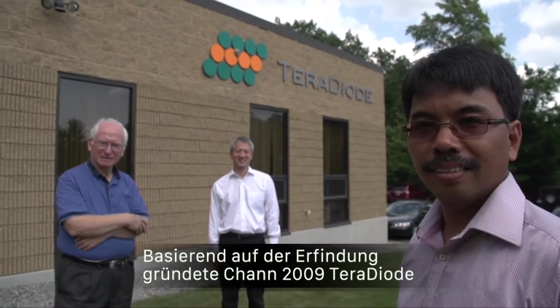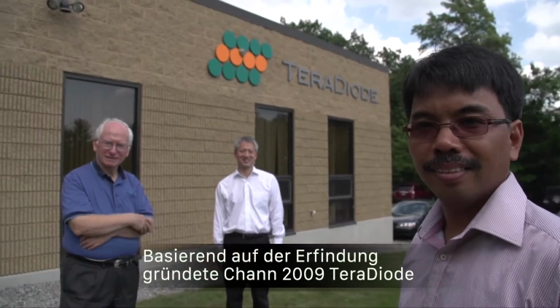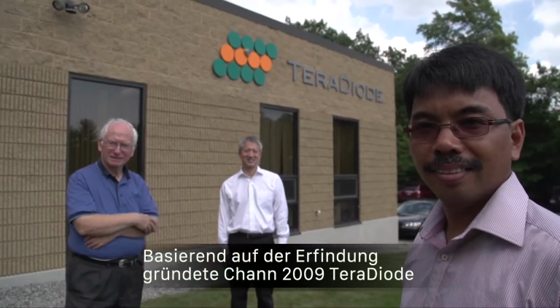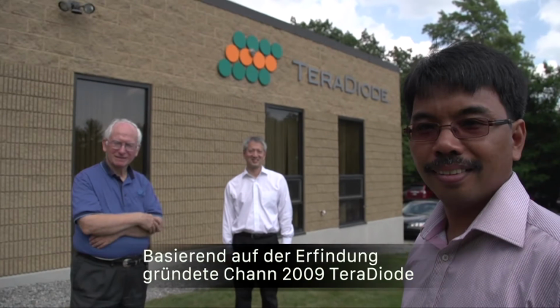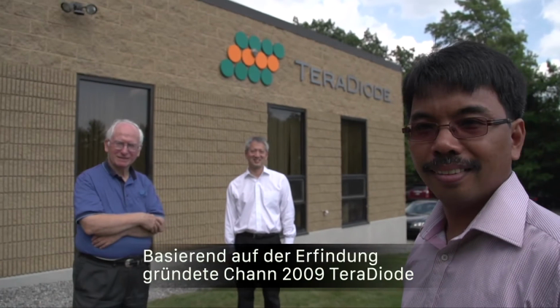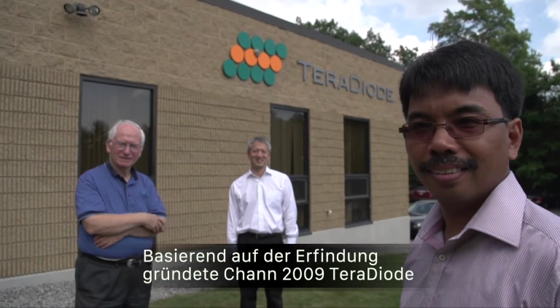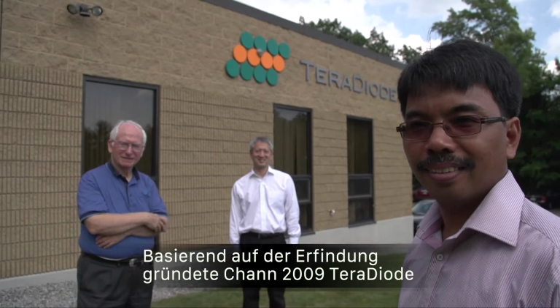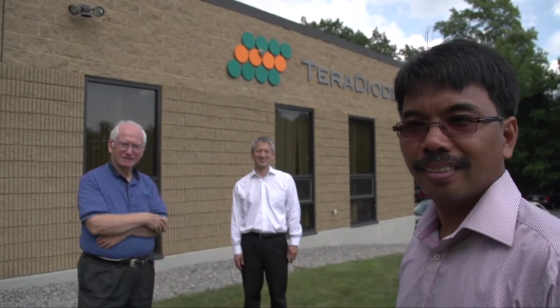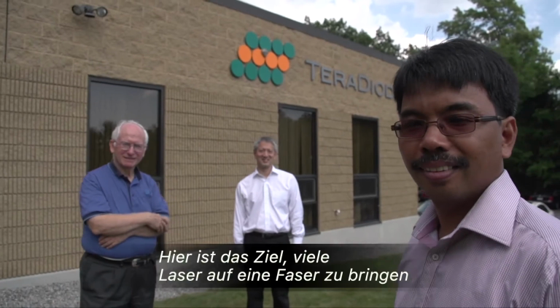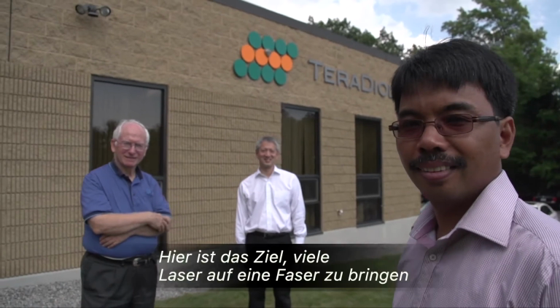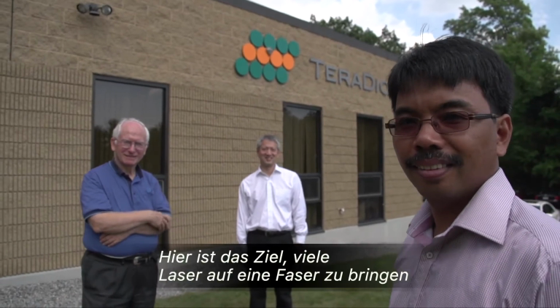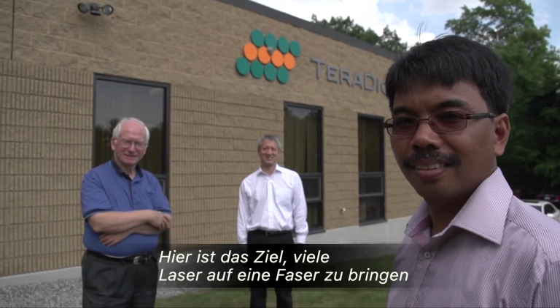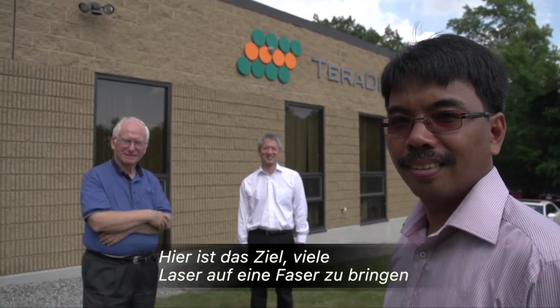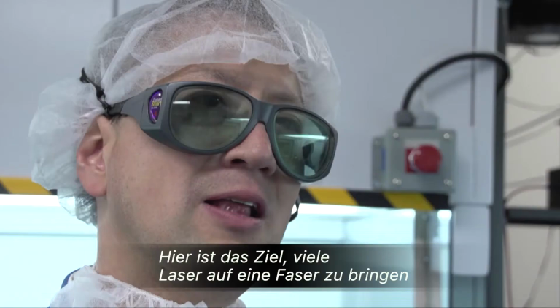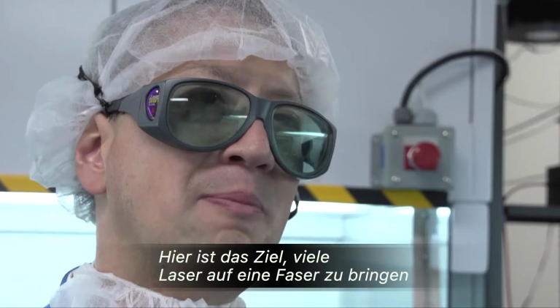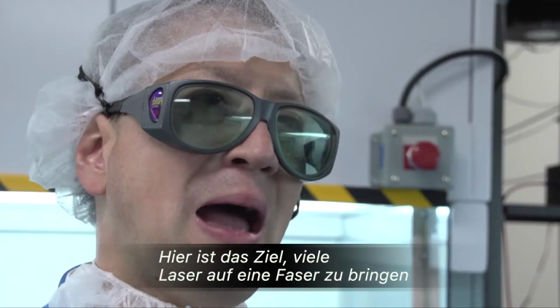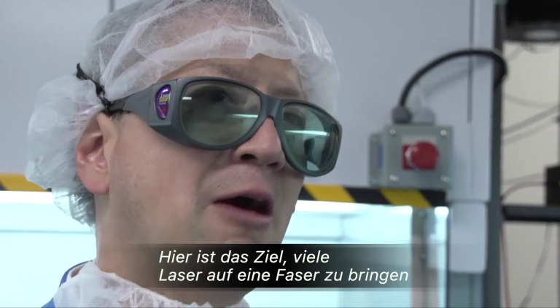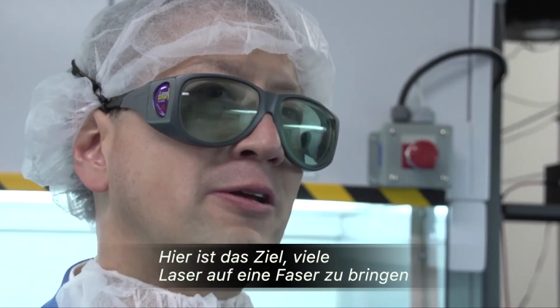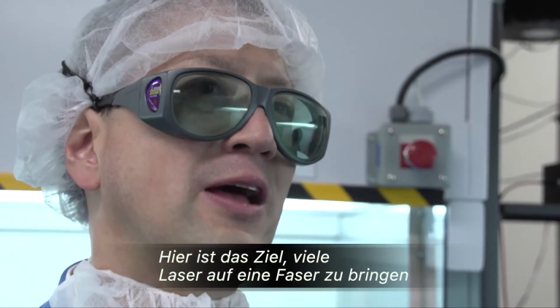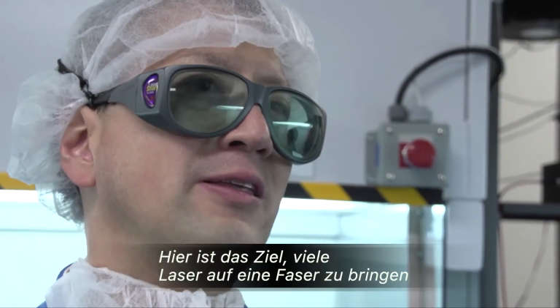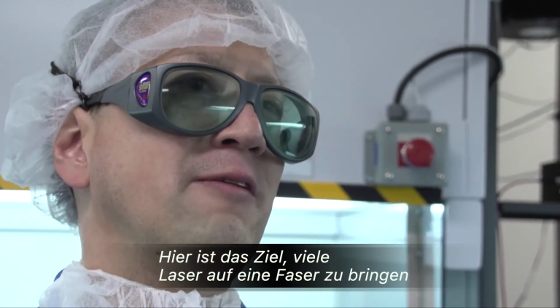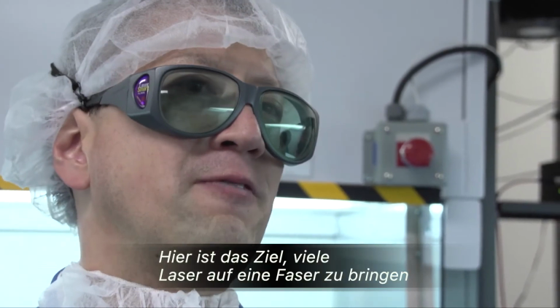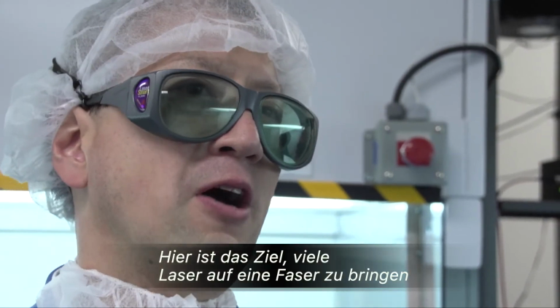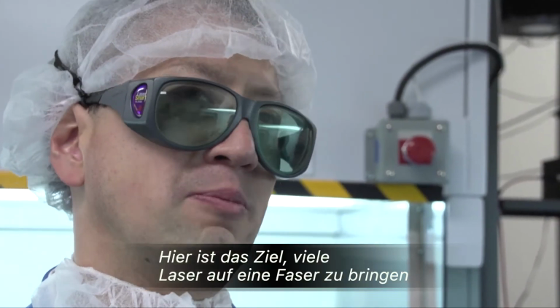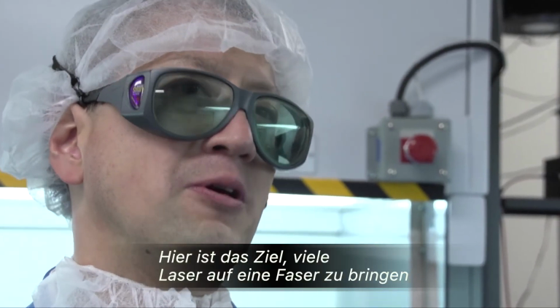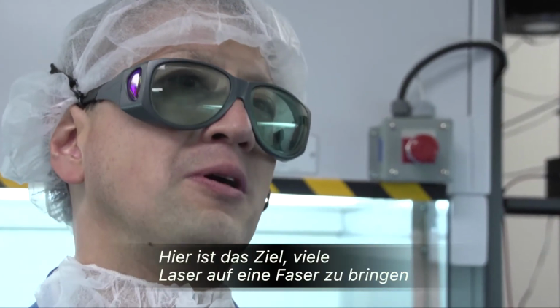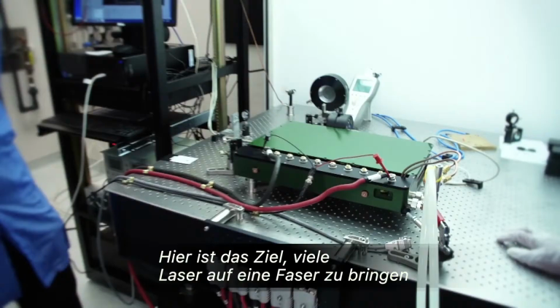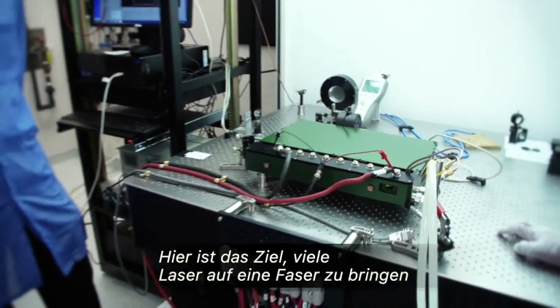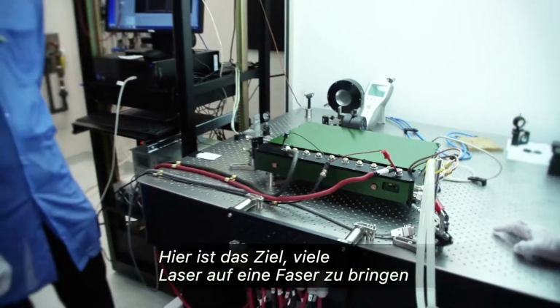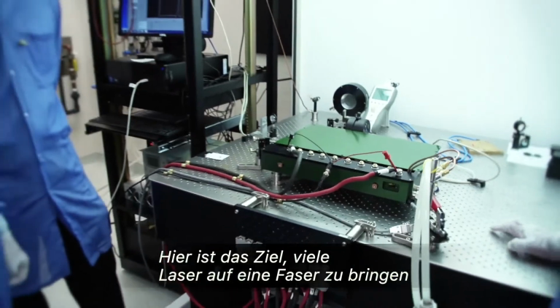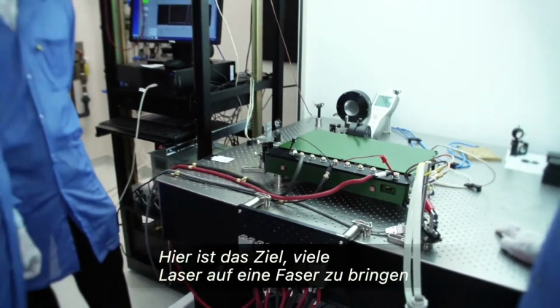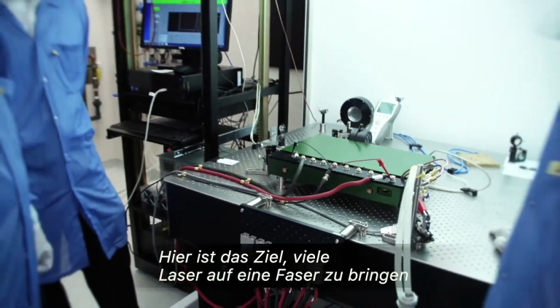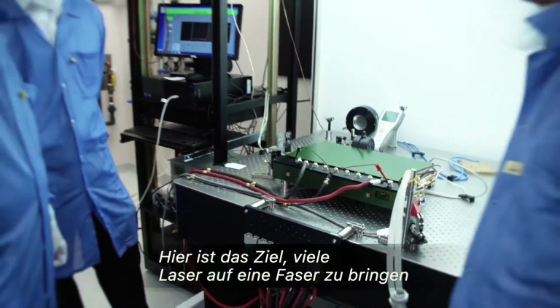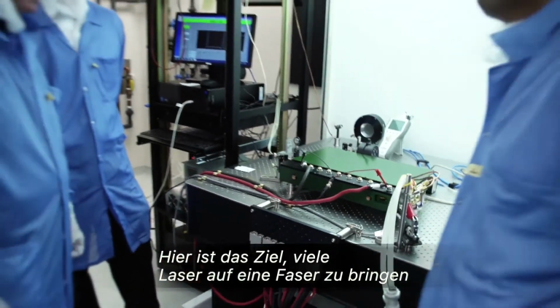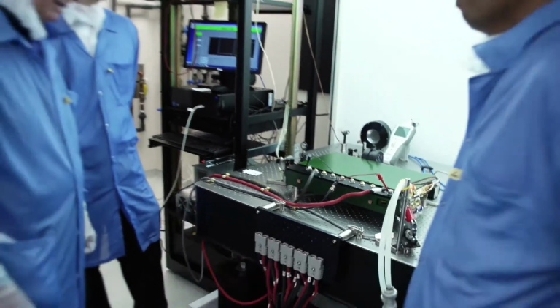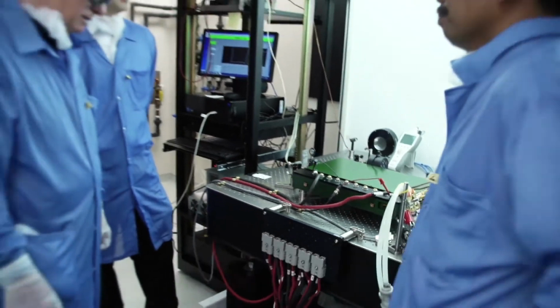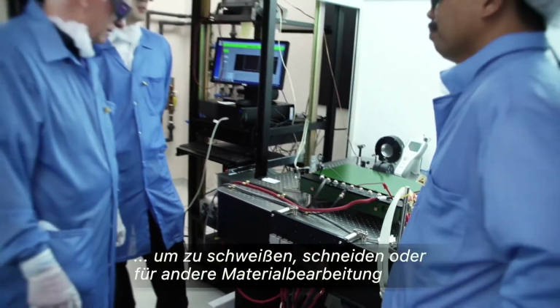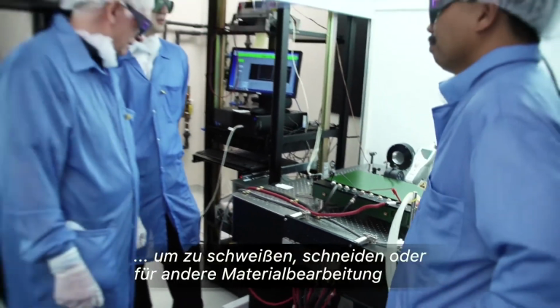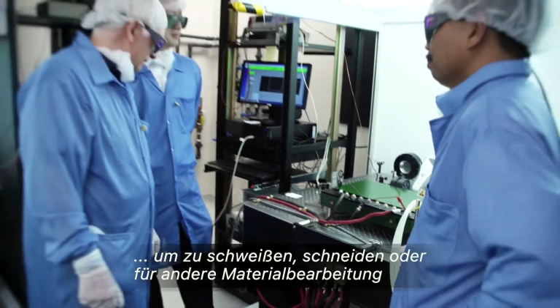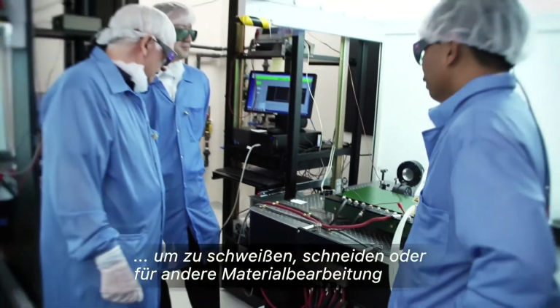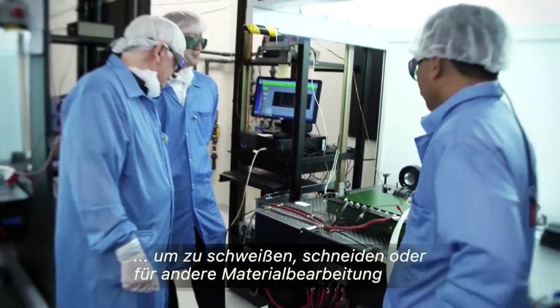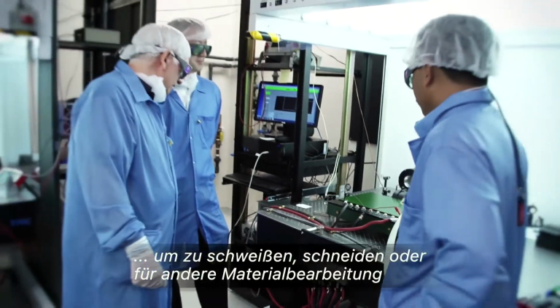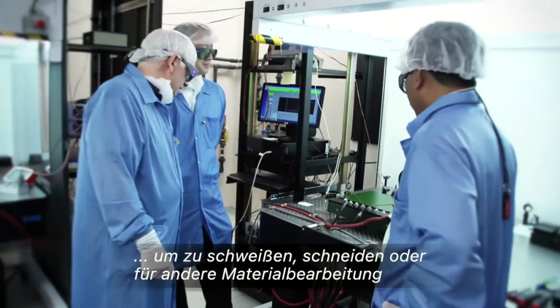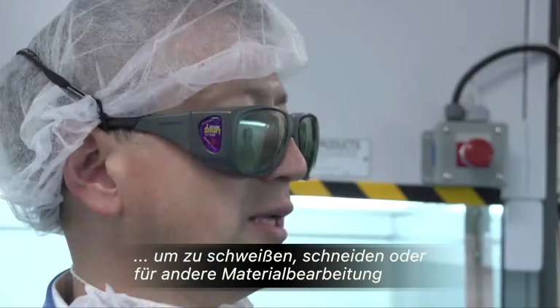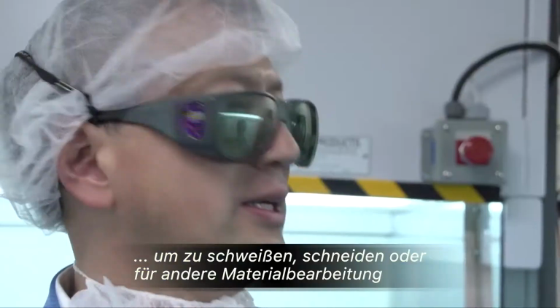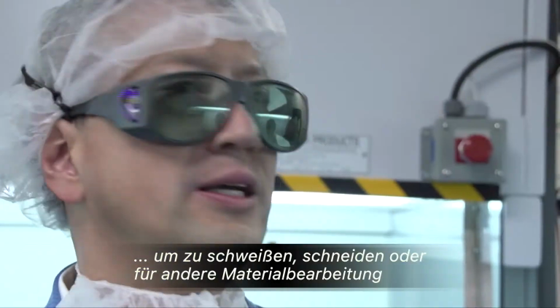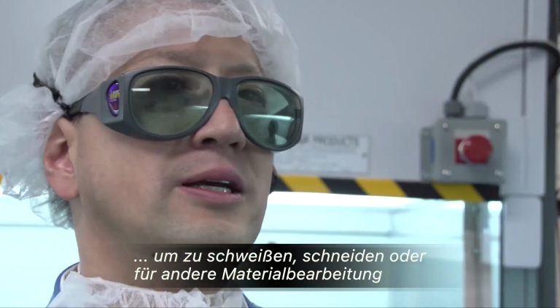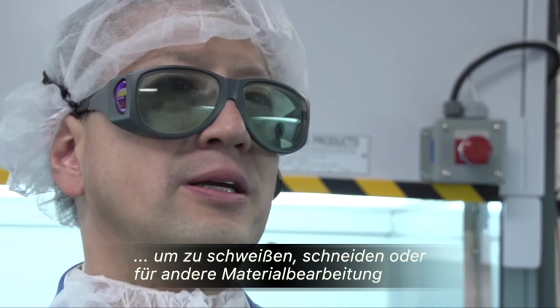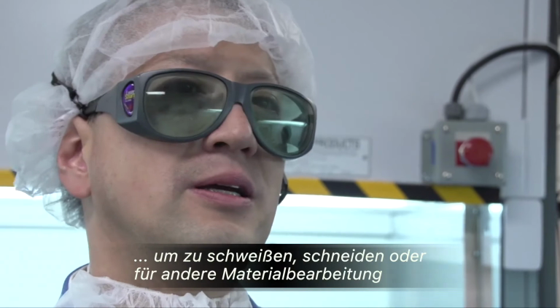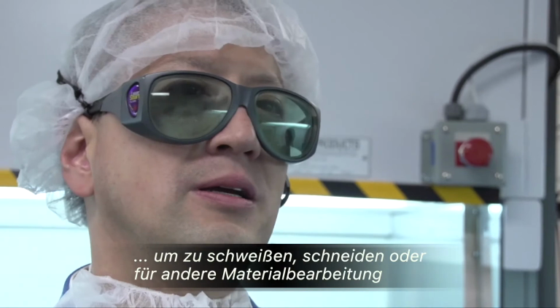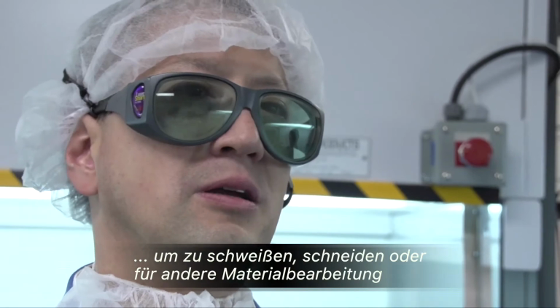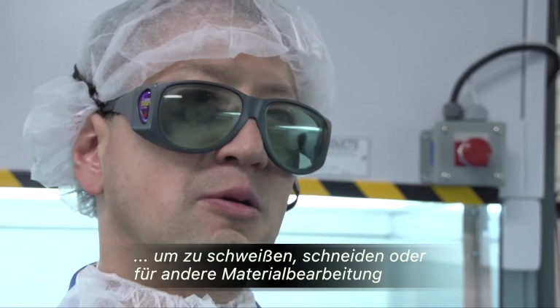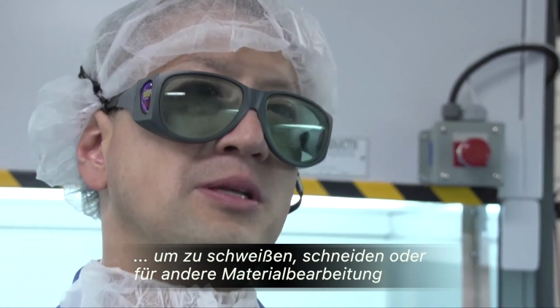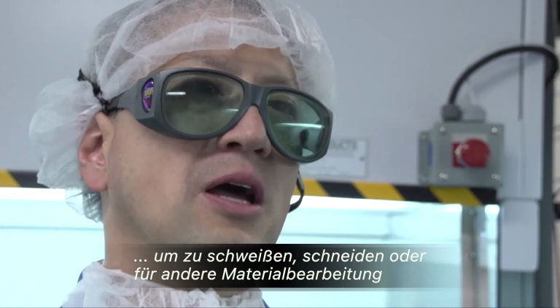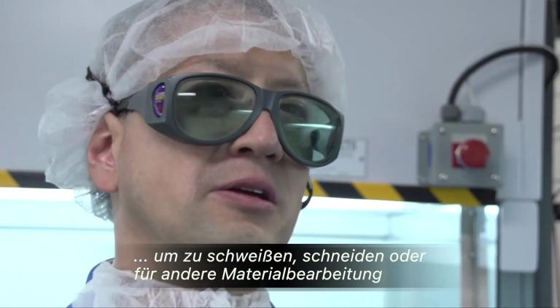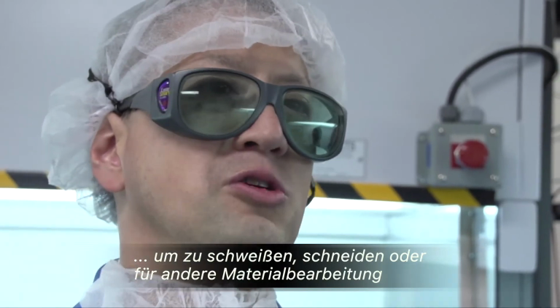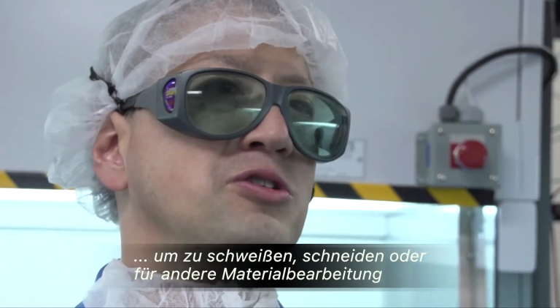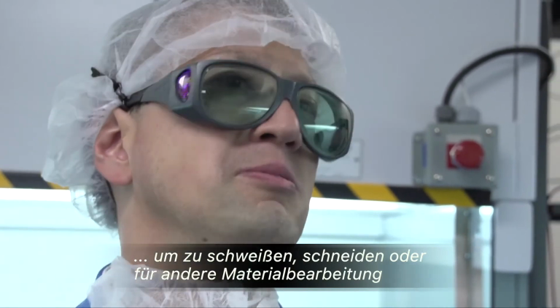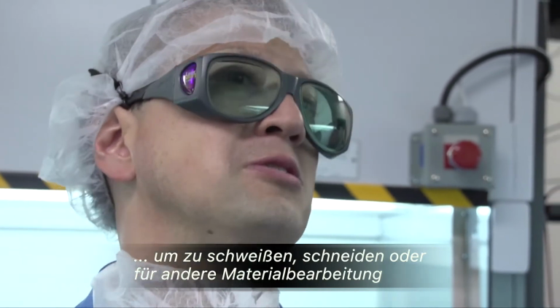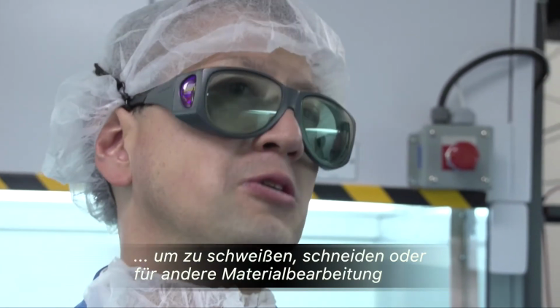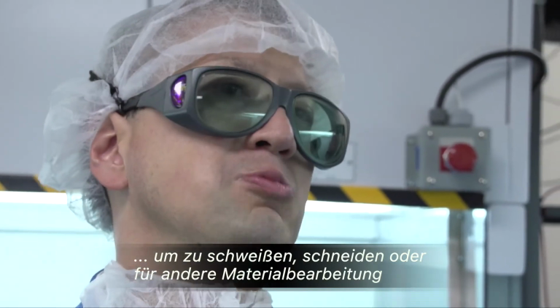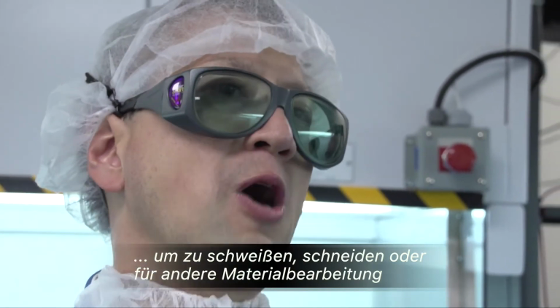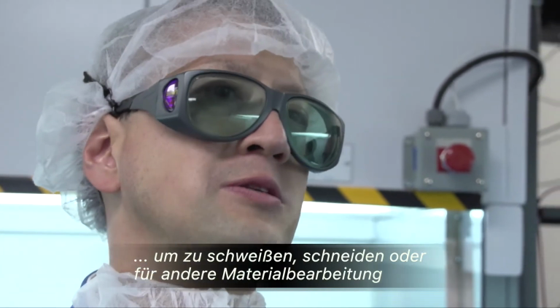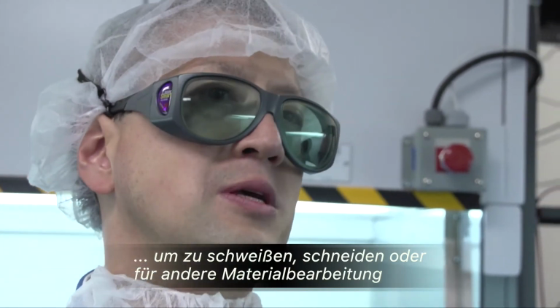The goal here is to get a lot of power down that fiber for things like welding, cutting, and other sorts of materials processing.